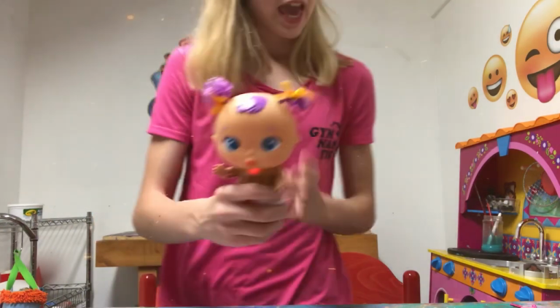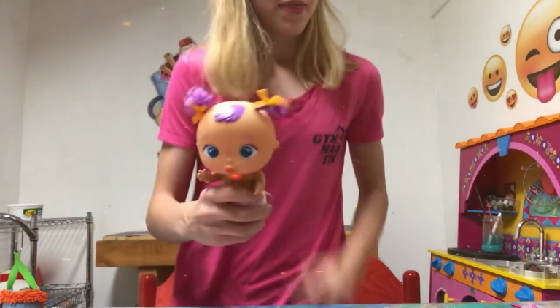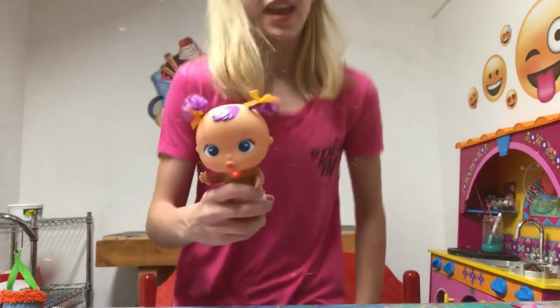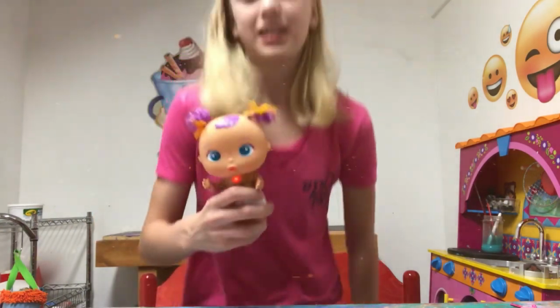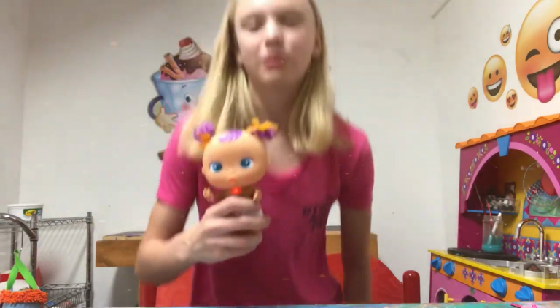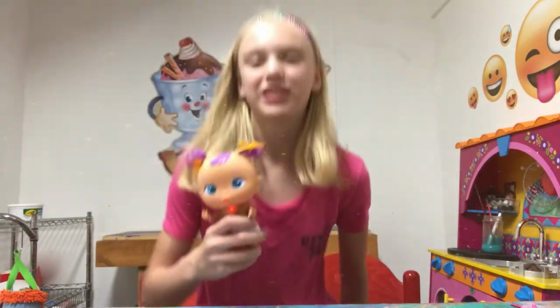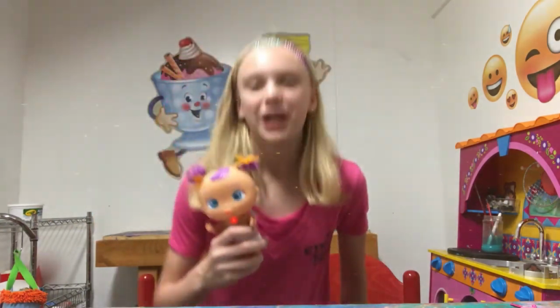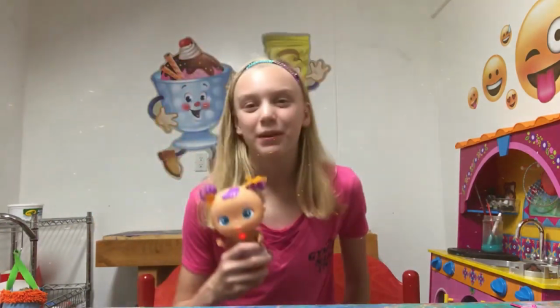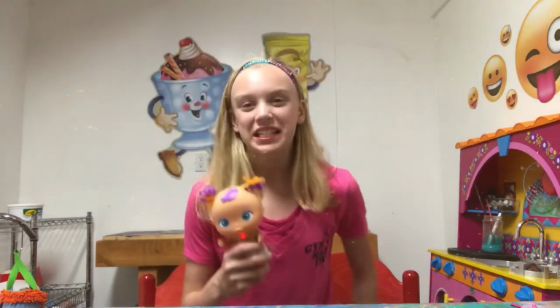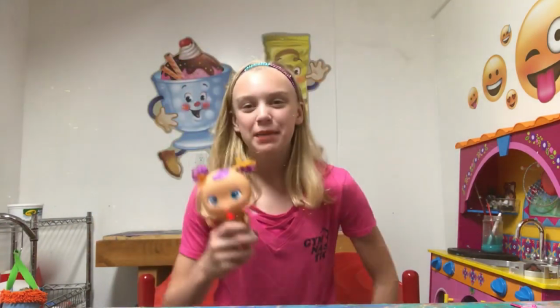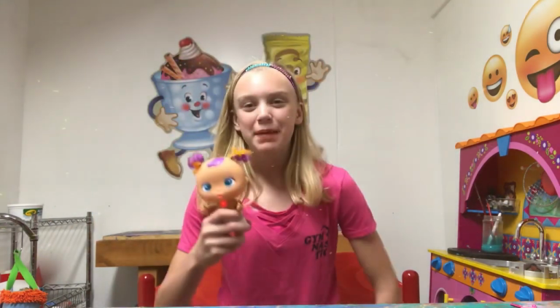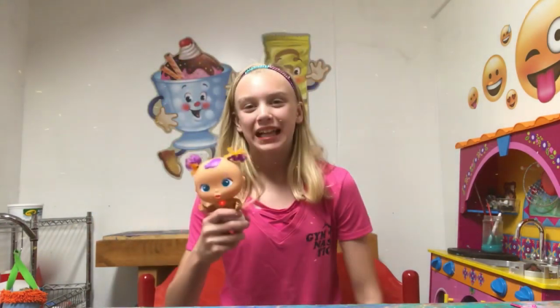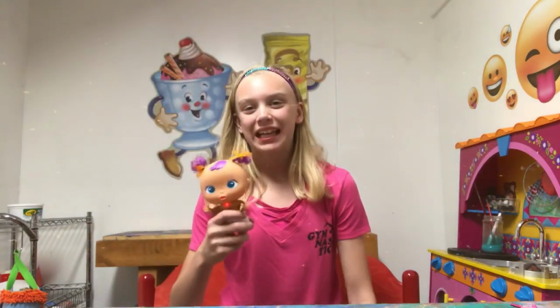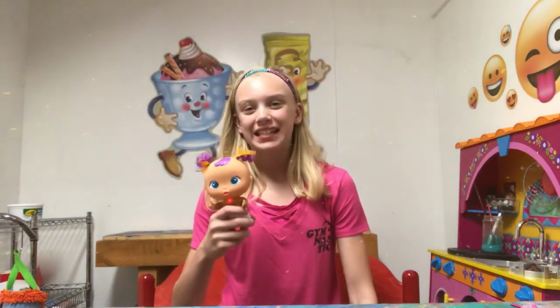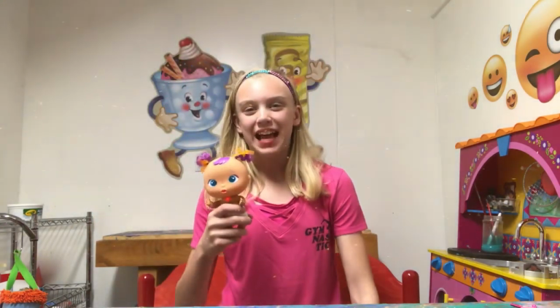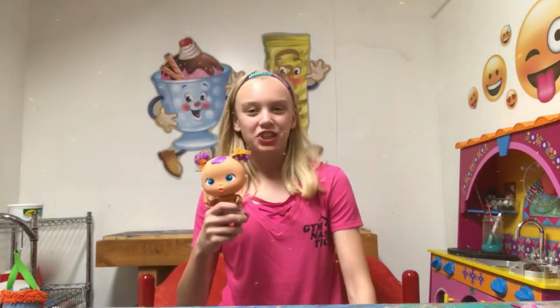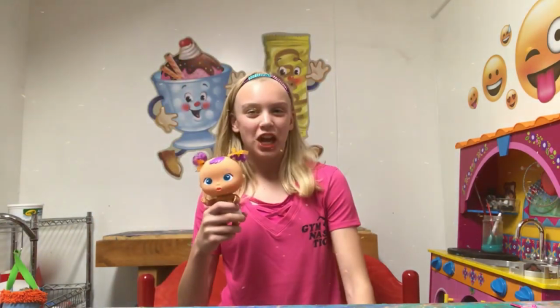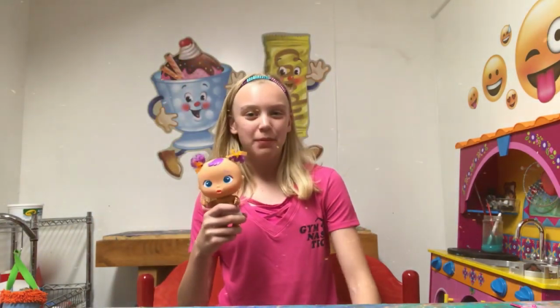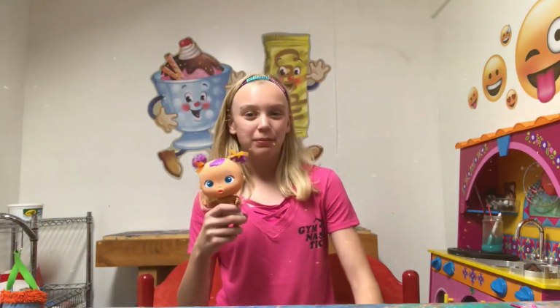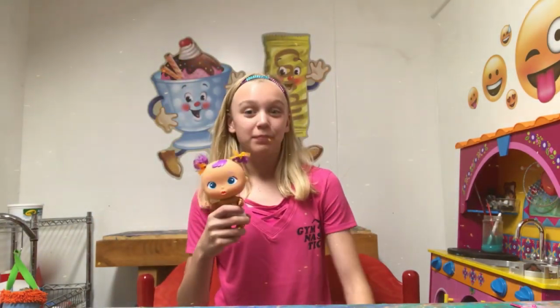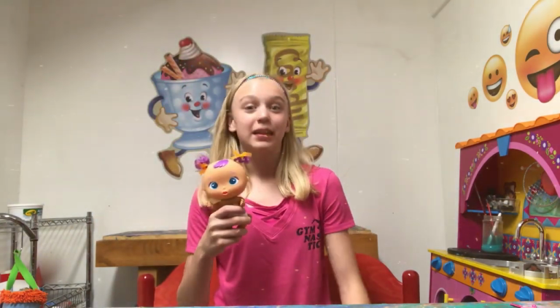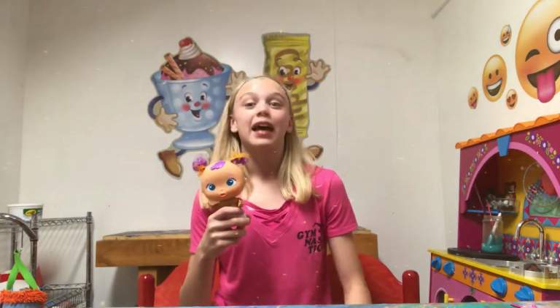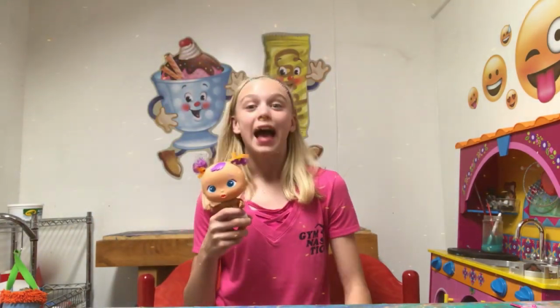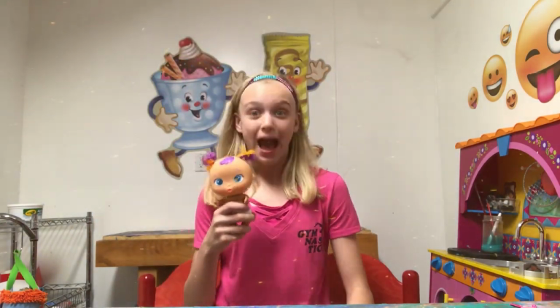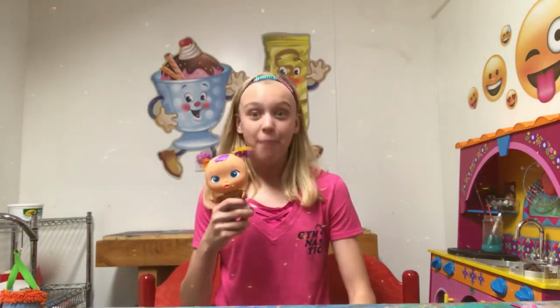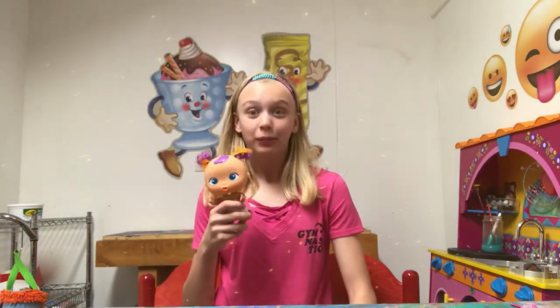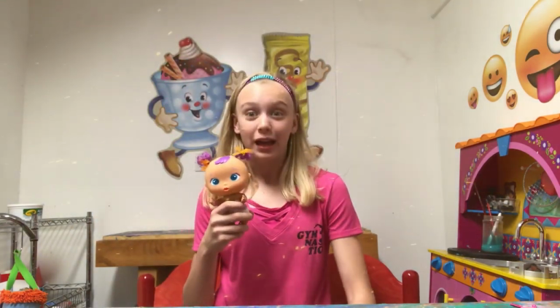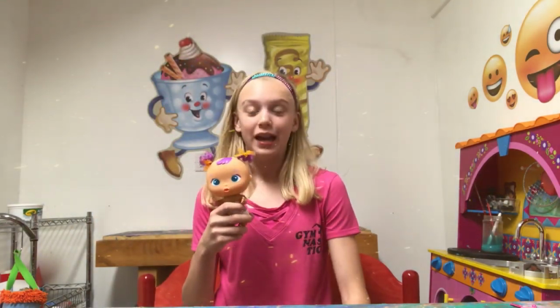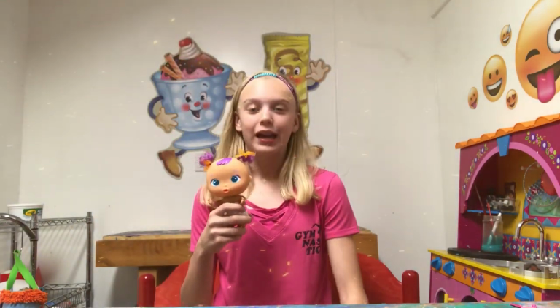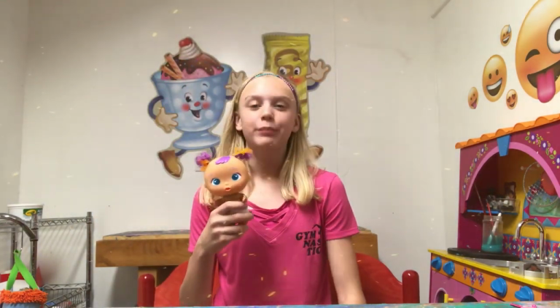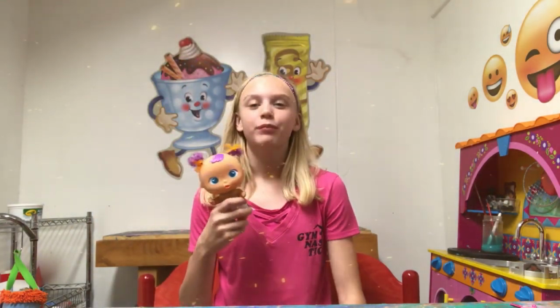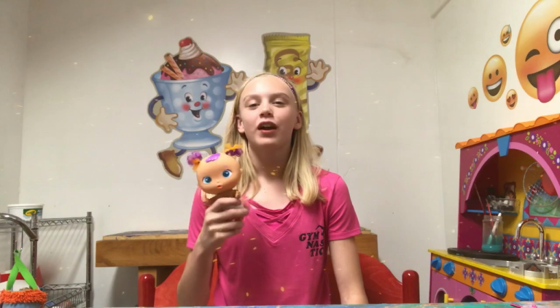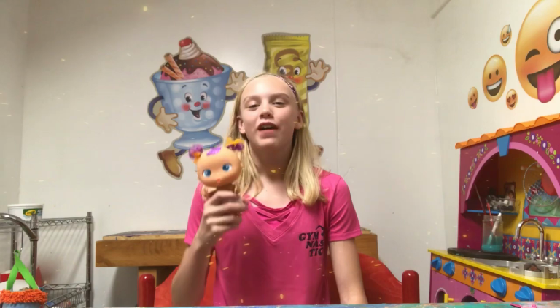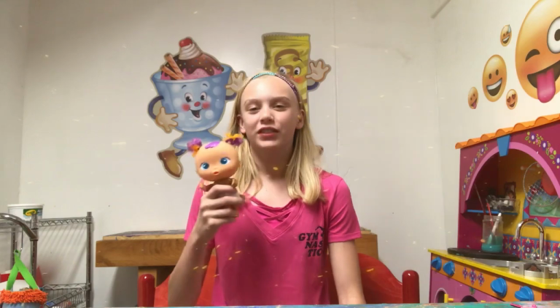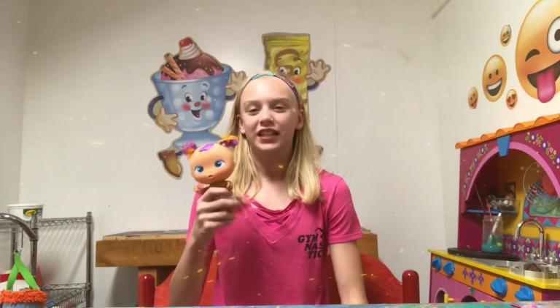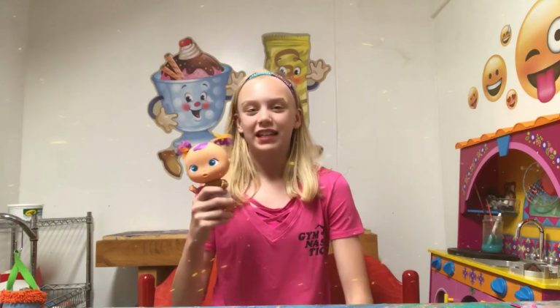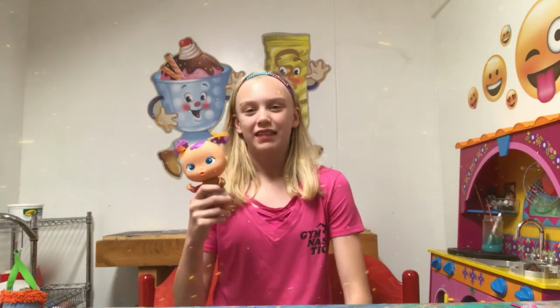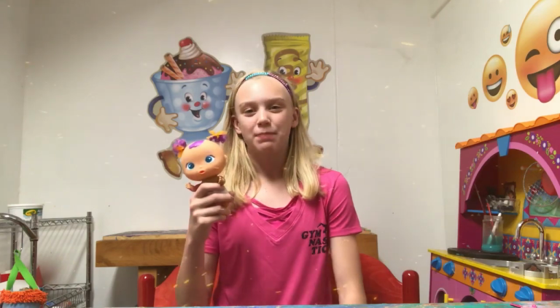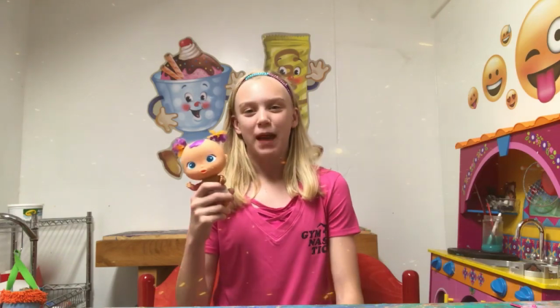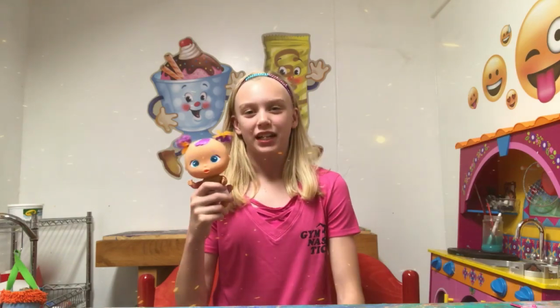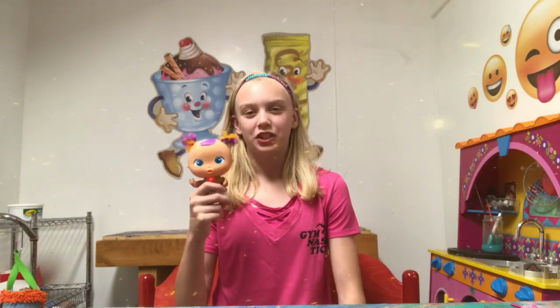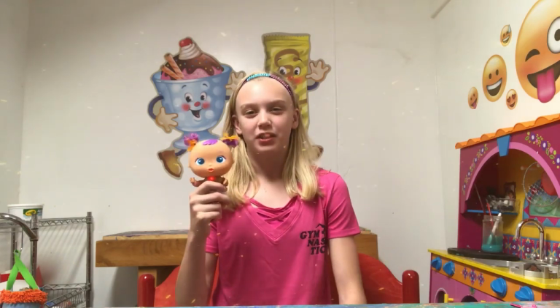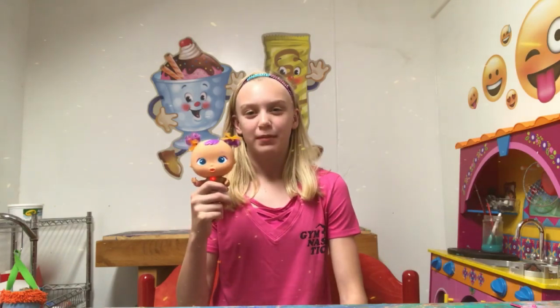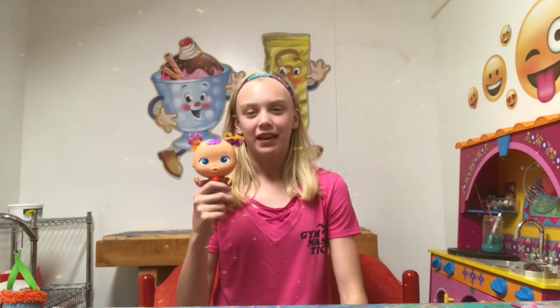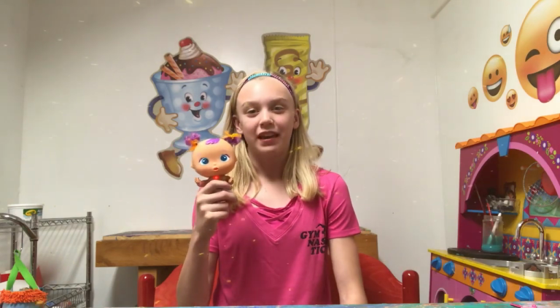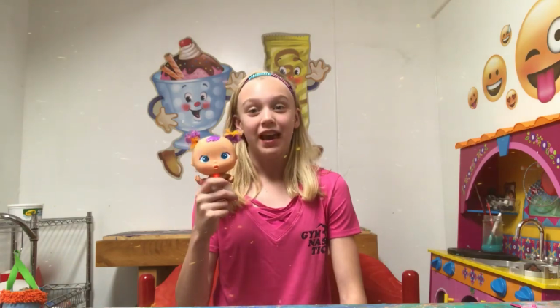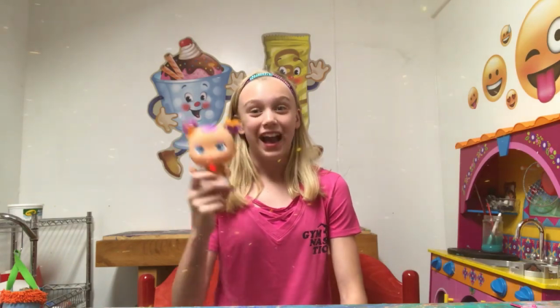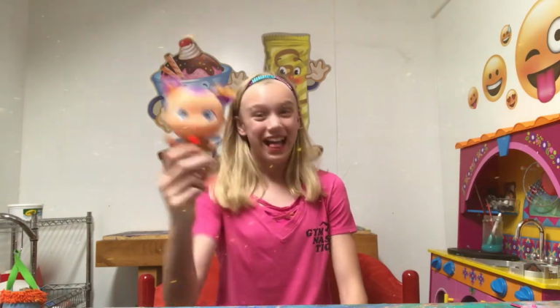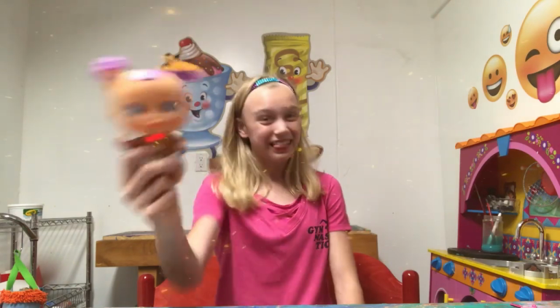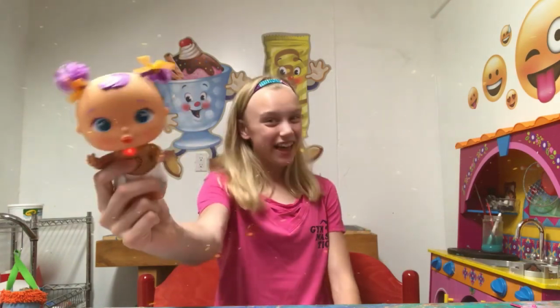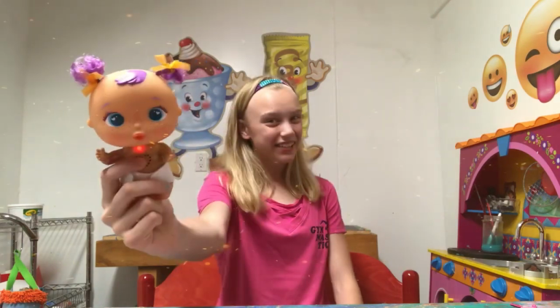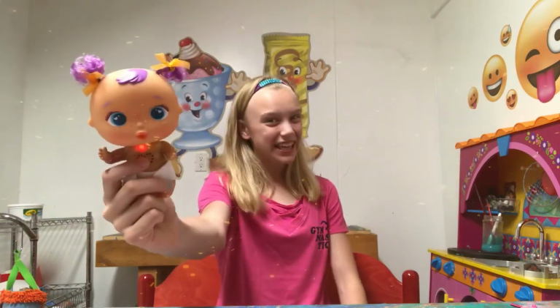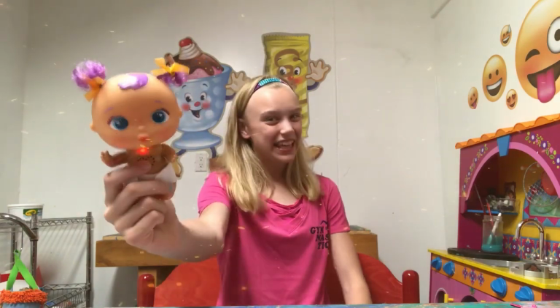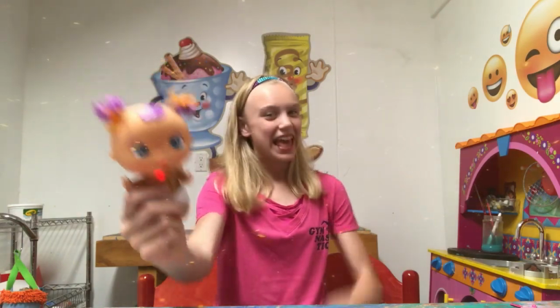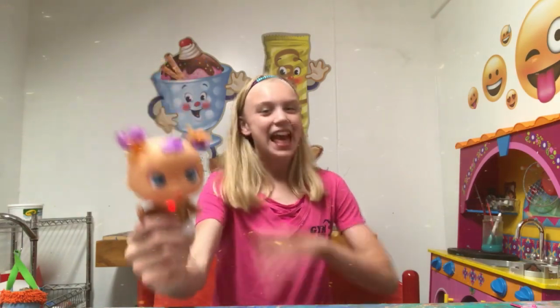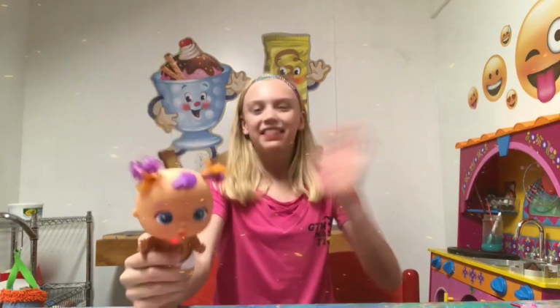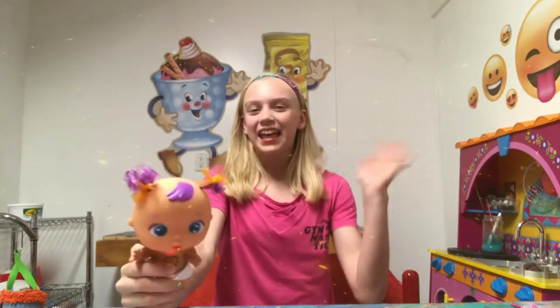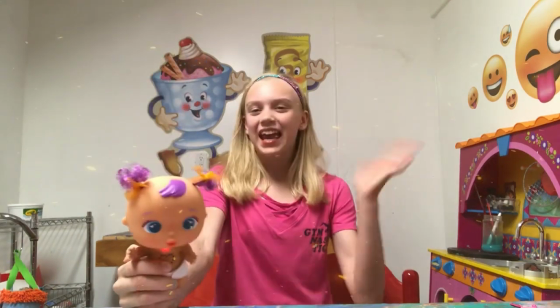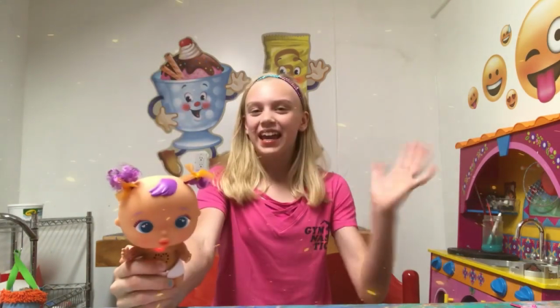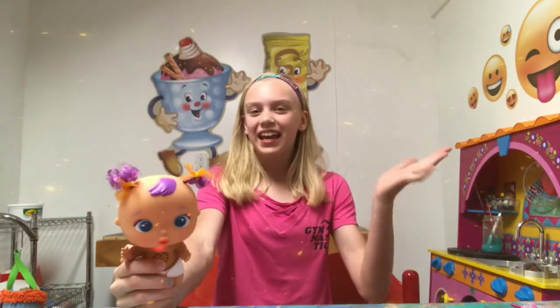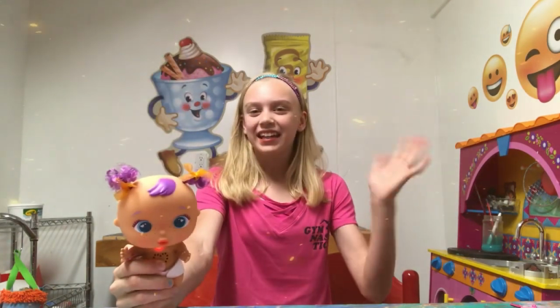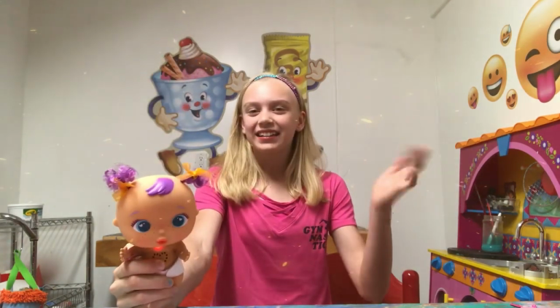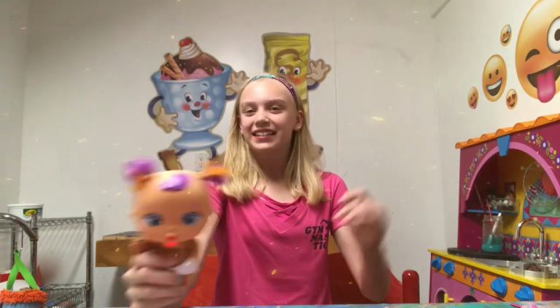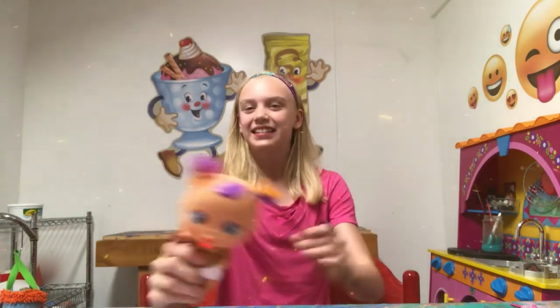Thank you so much to the Bellies at Jay at Play for sending this package to me. I love it. Thanks. Peace!